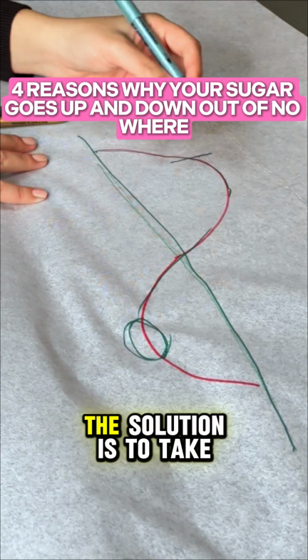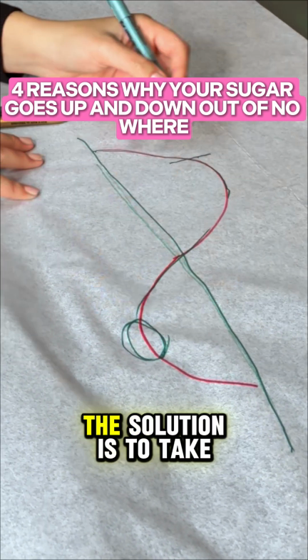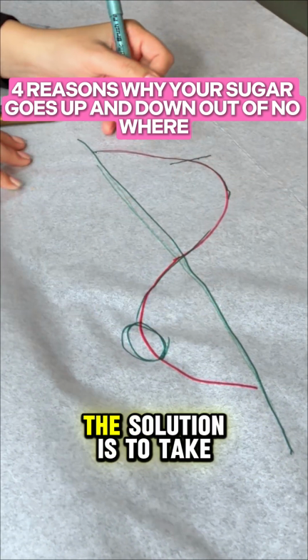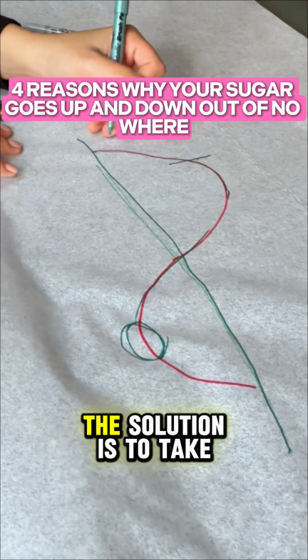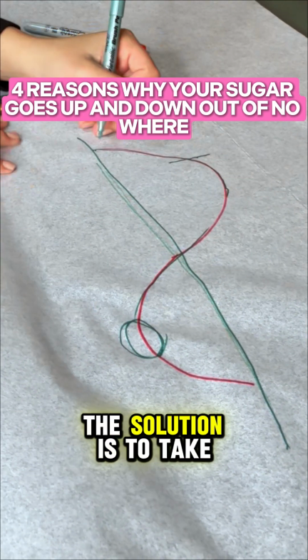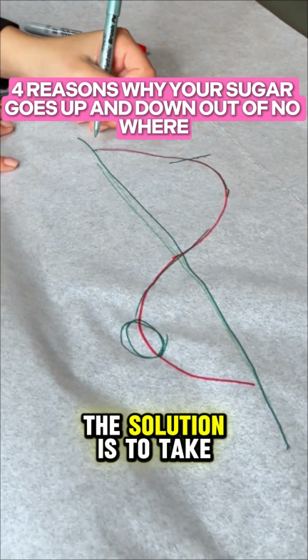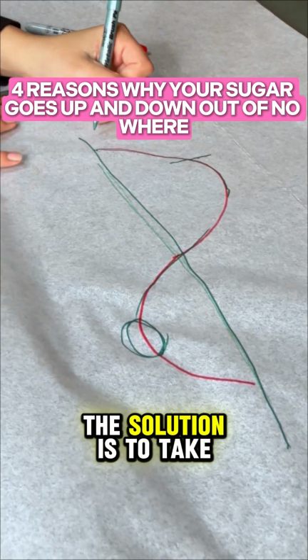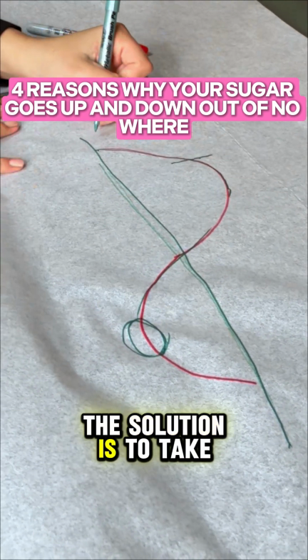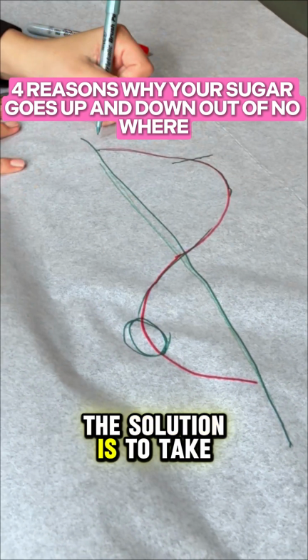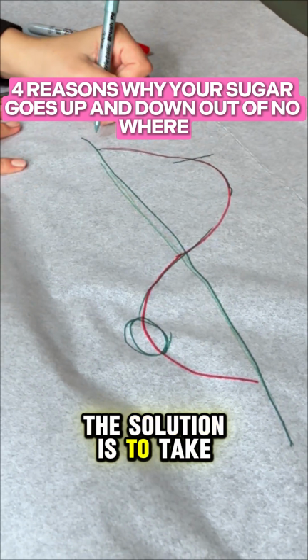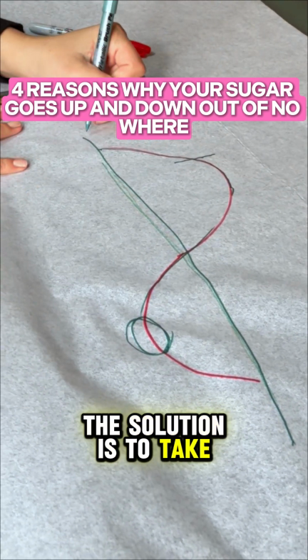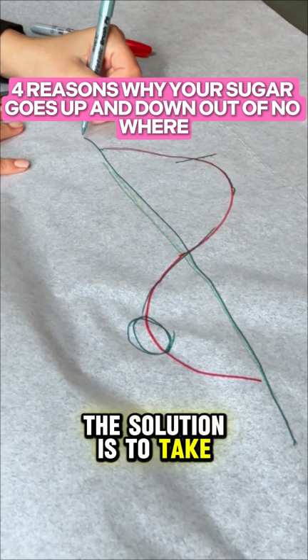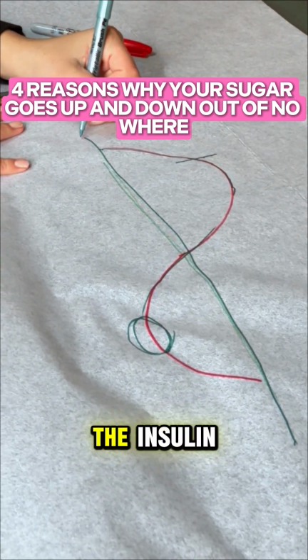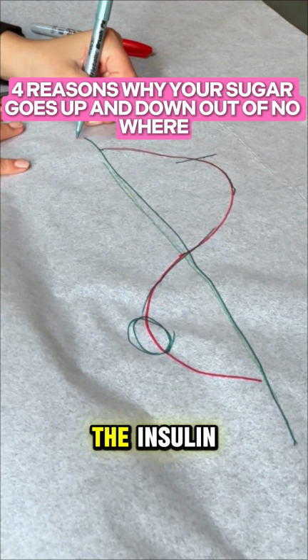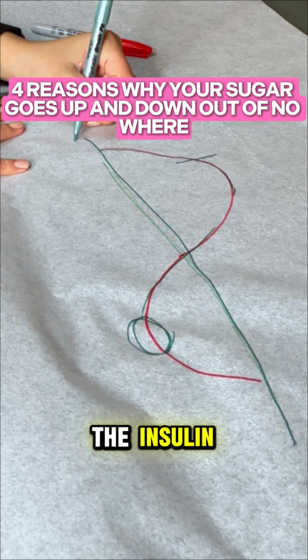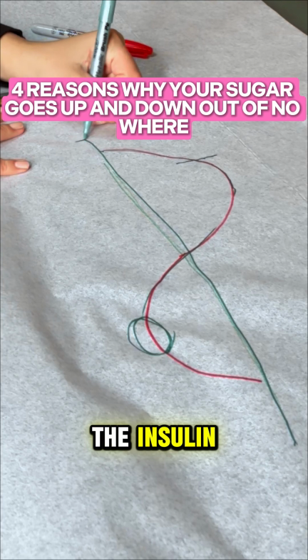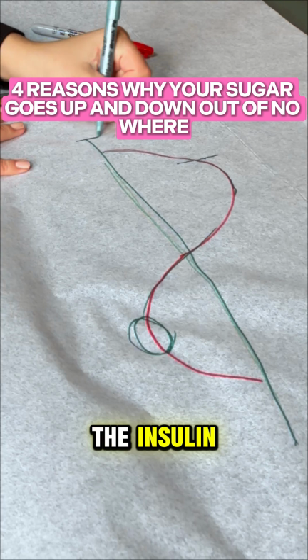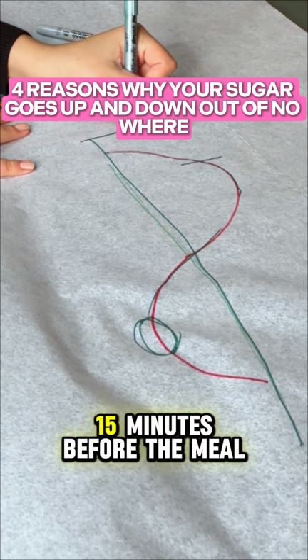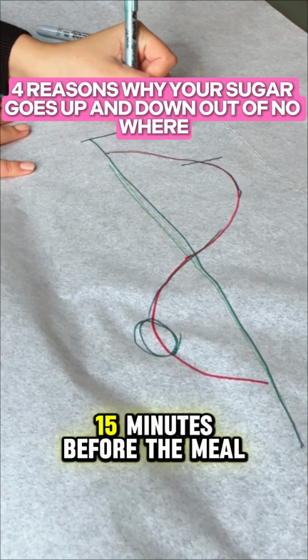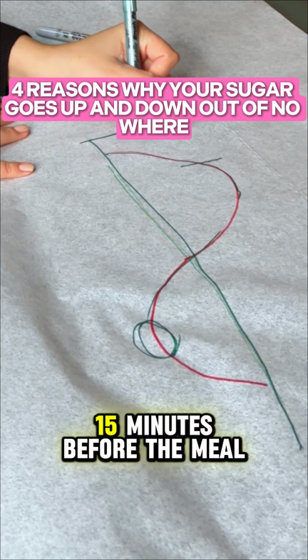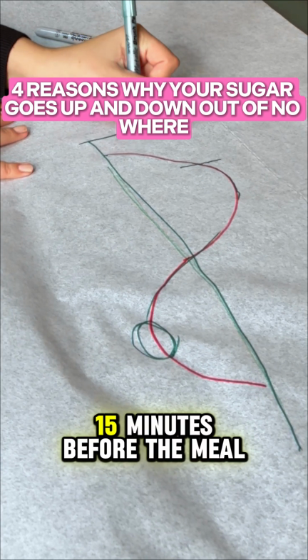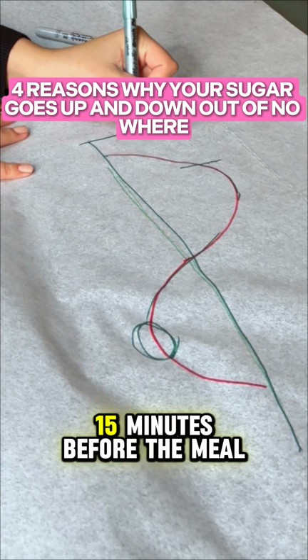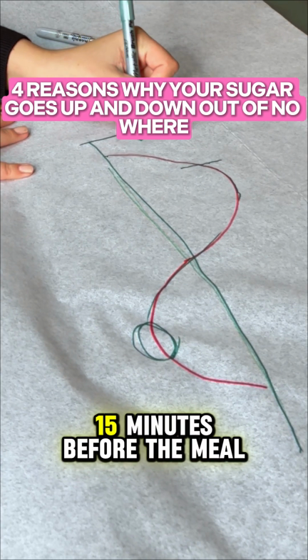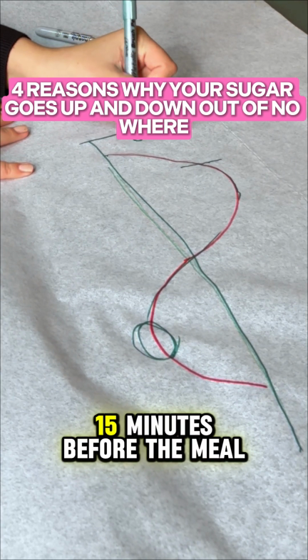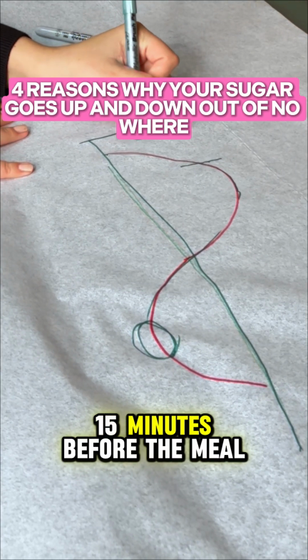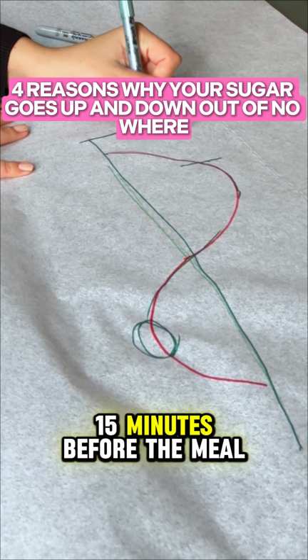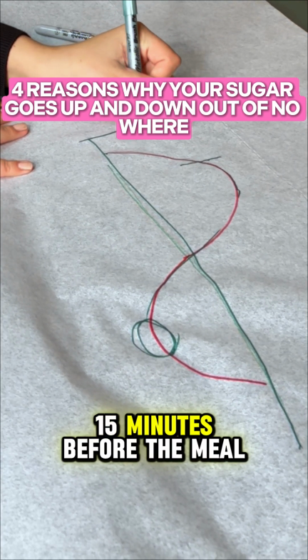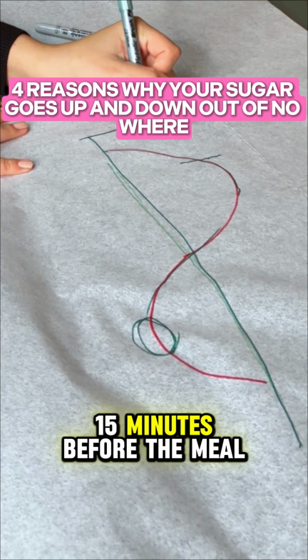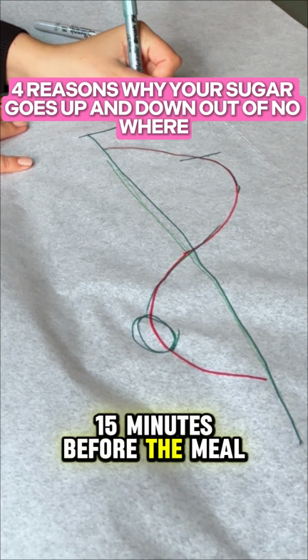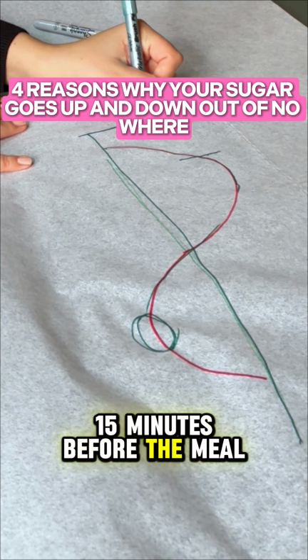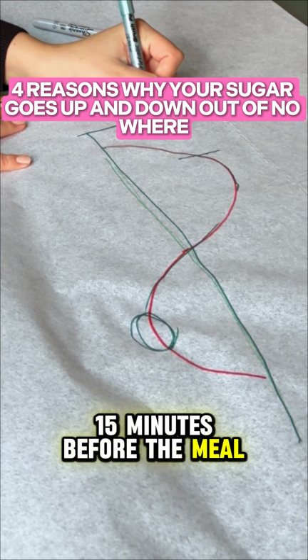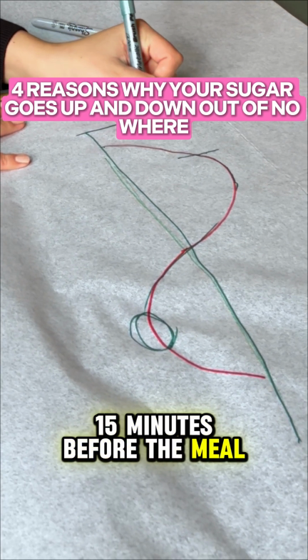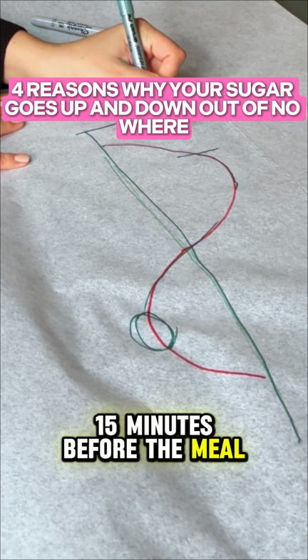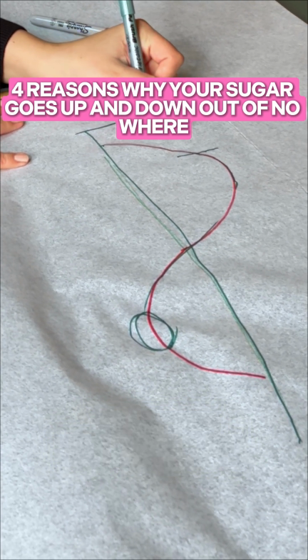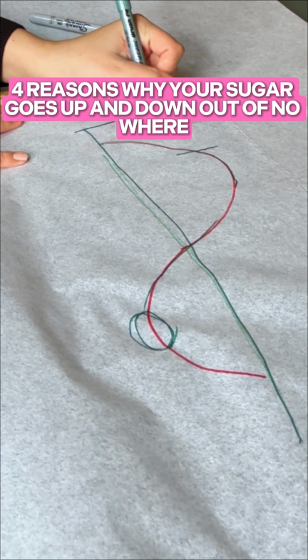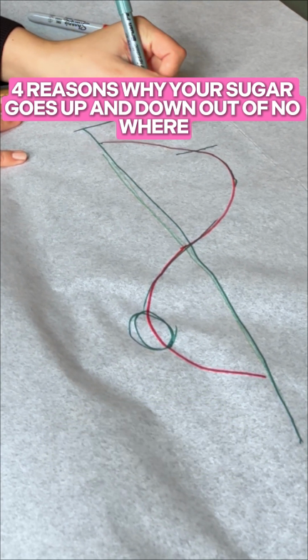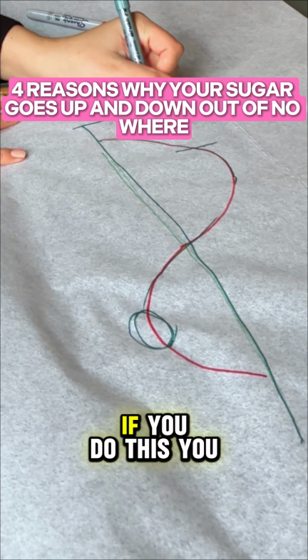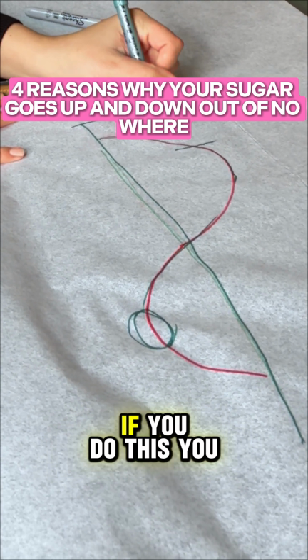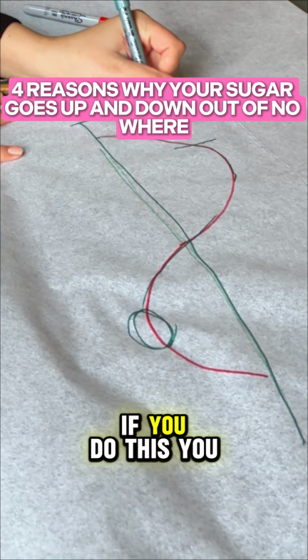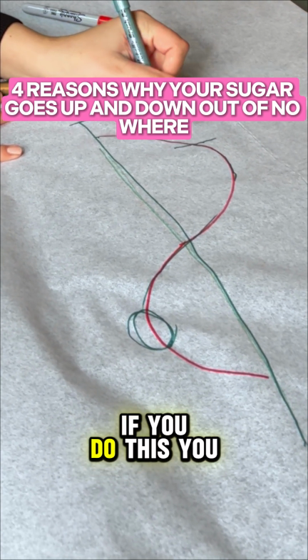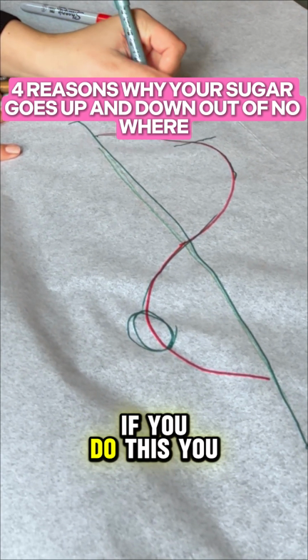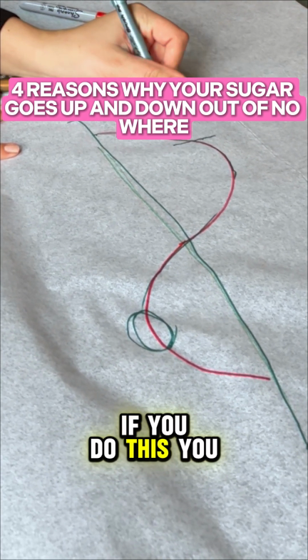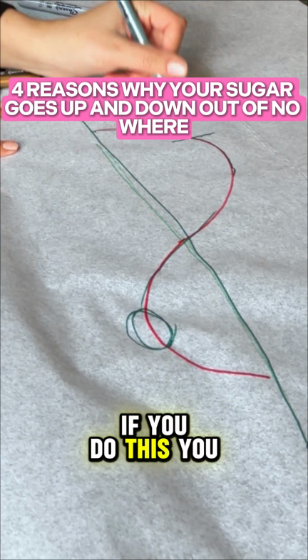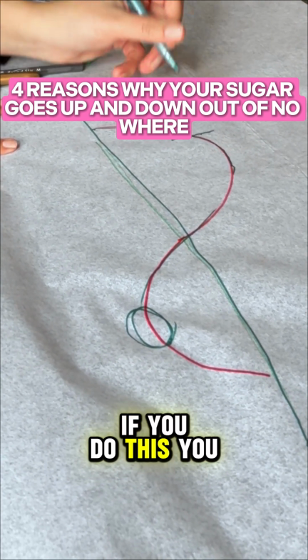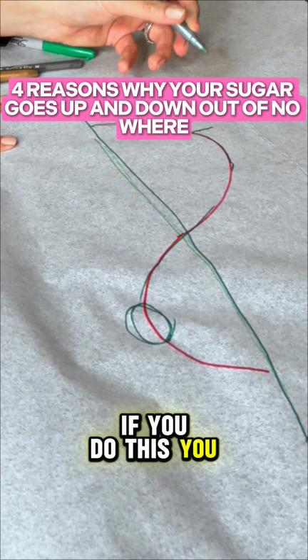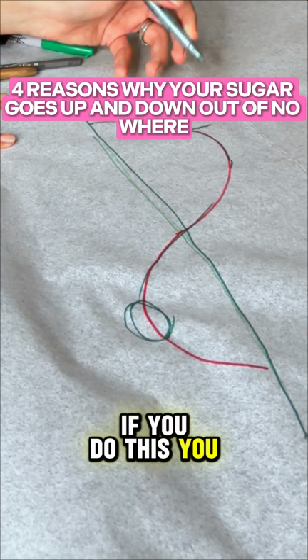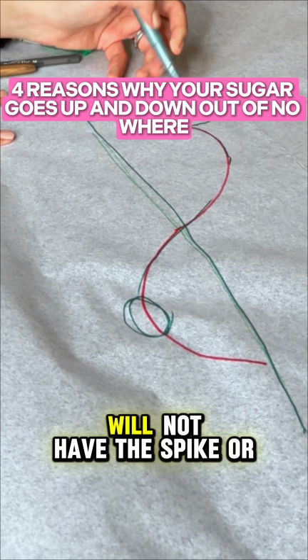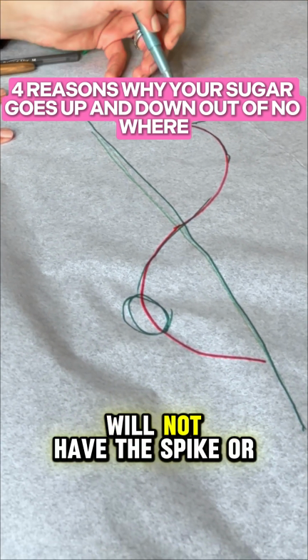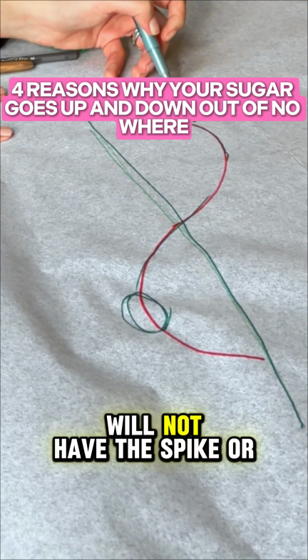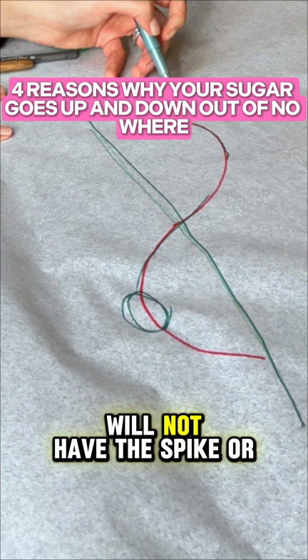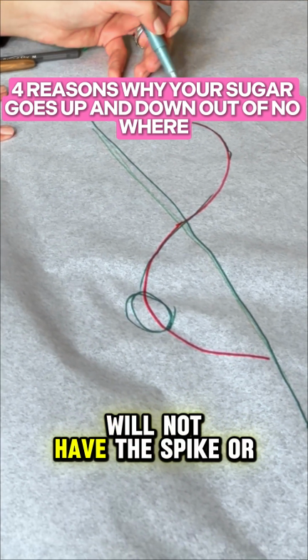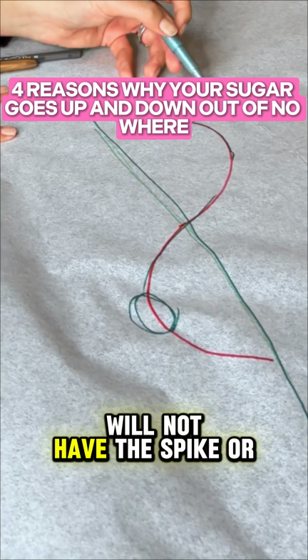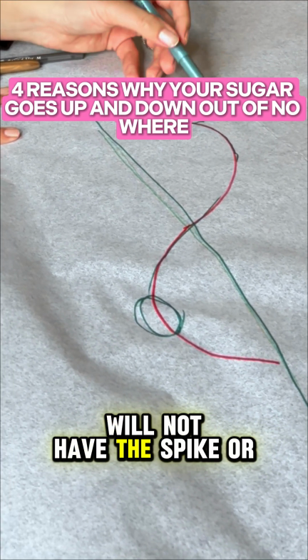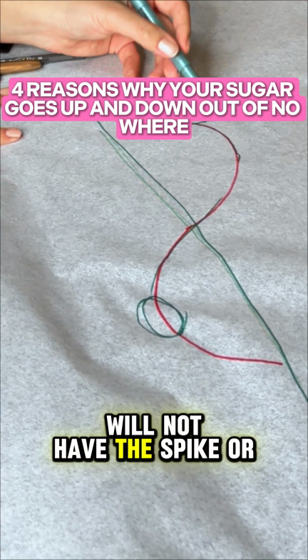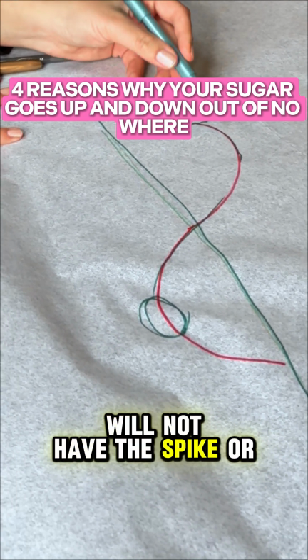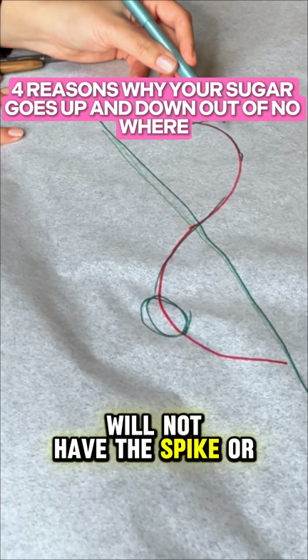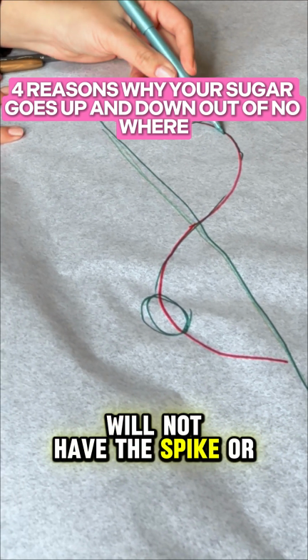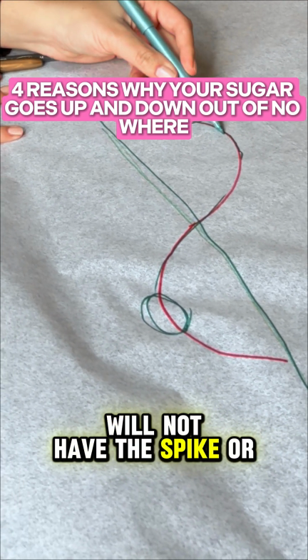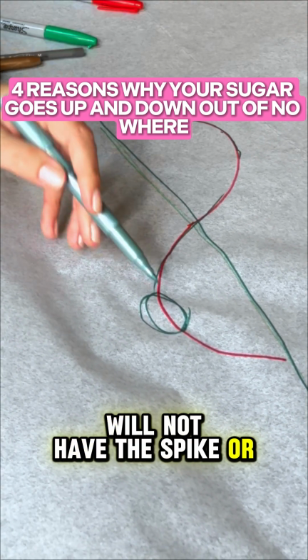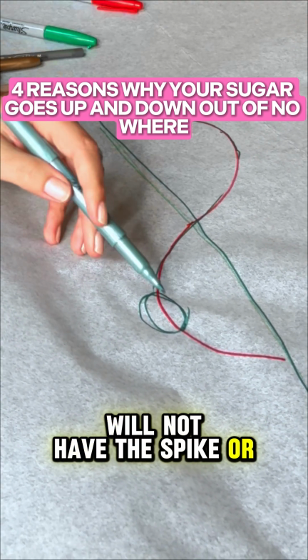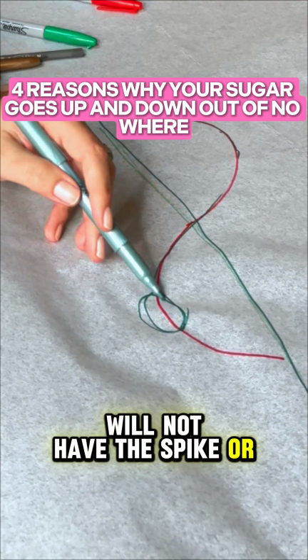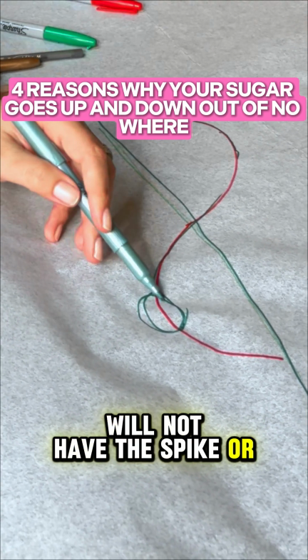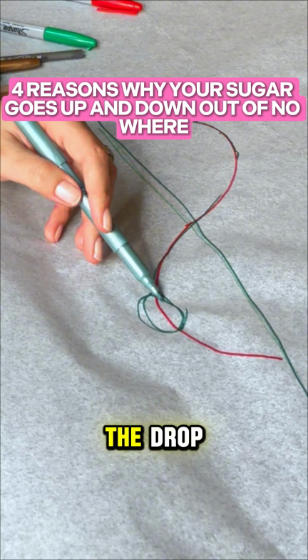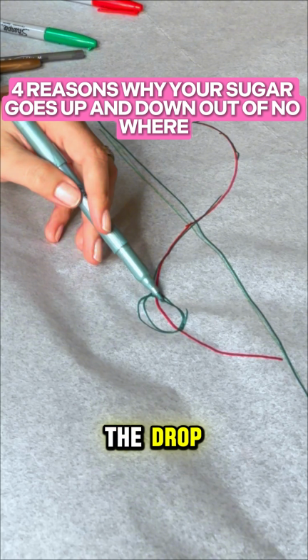The solution is to take the insulin 15 minutes before the meal. If you do this, you will not have the spike or the drop.